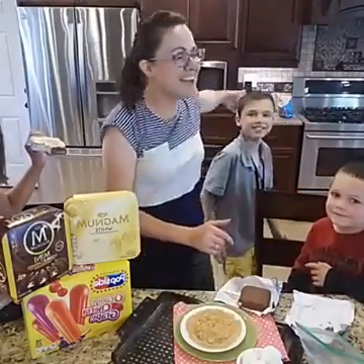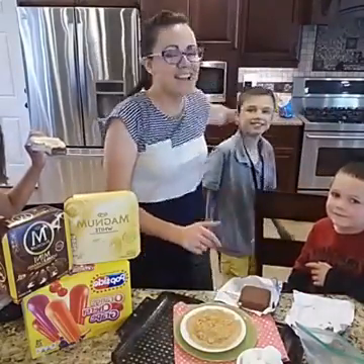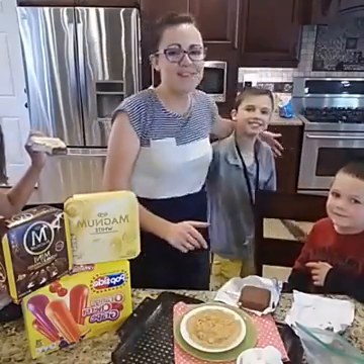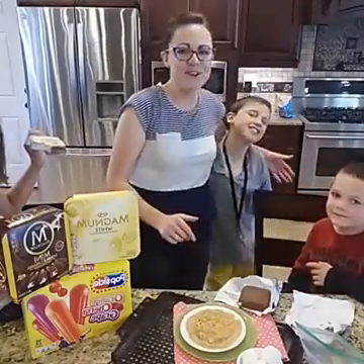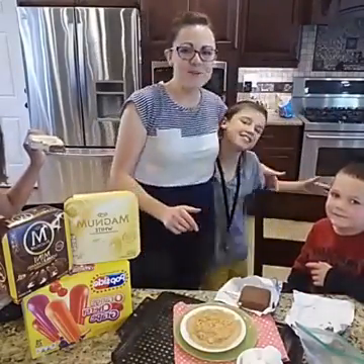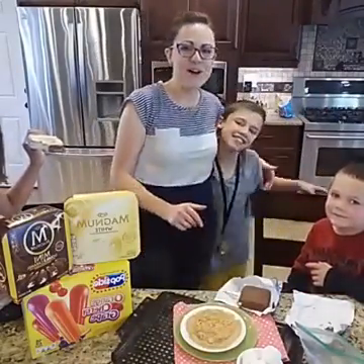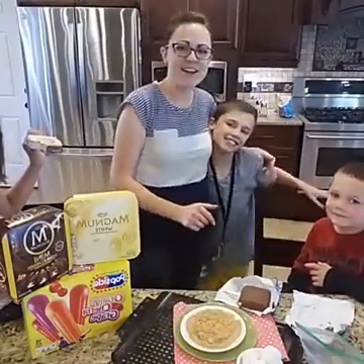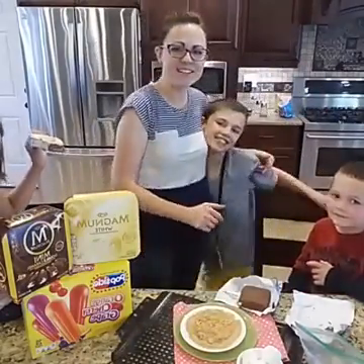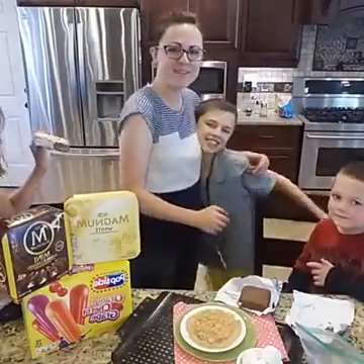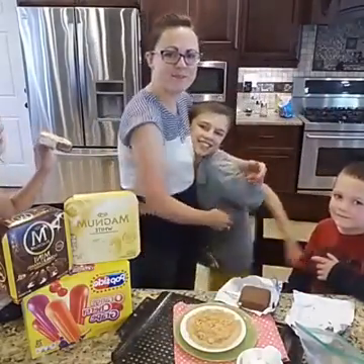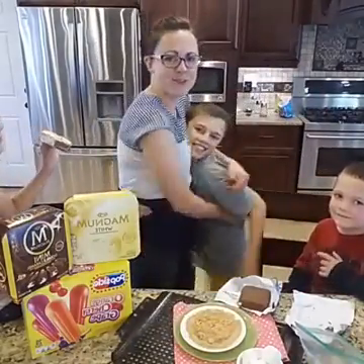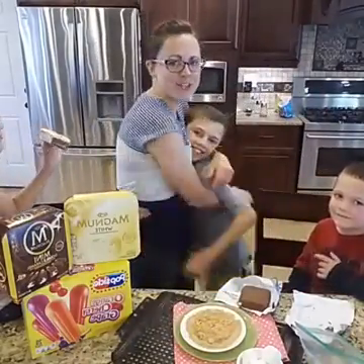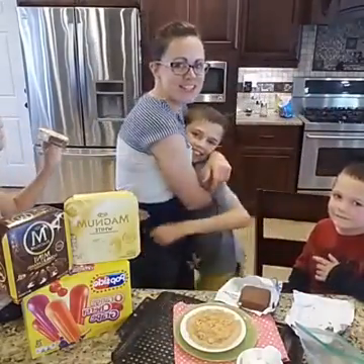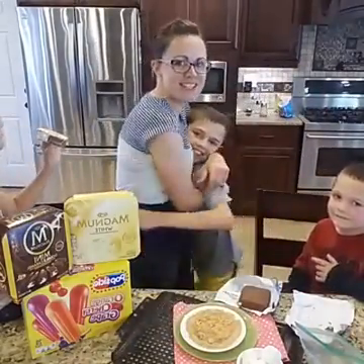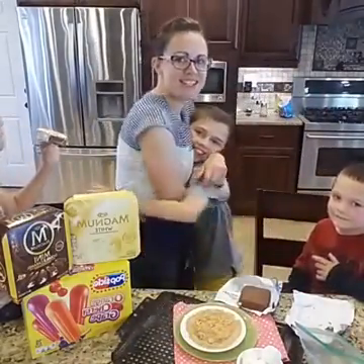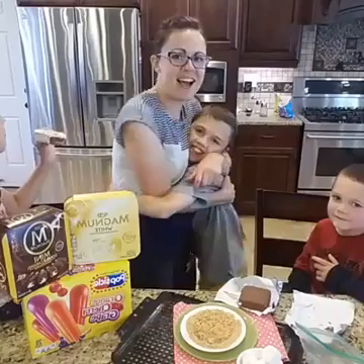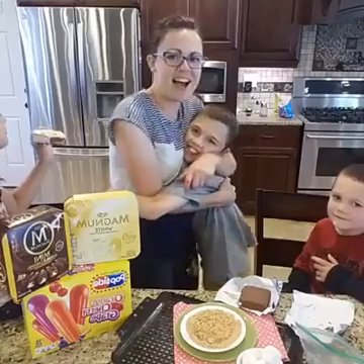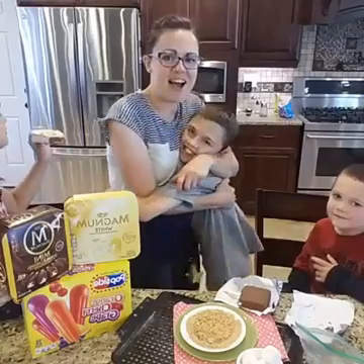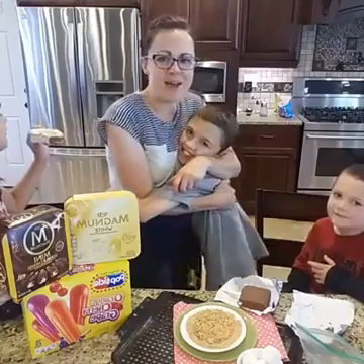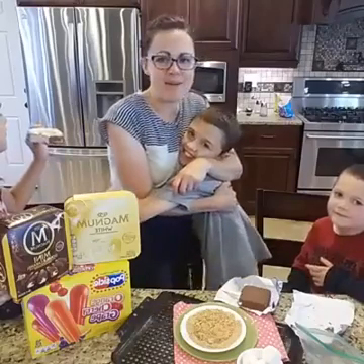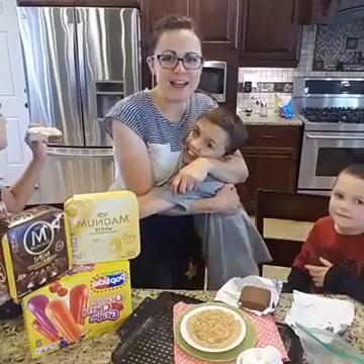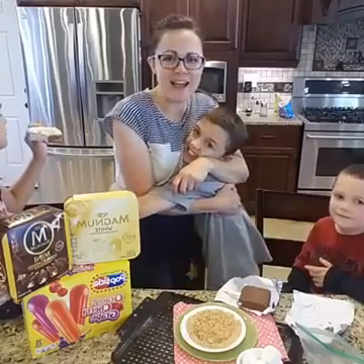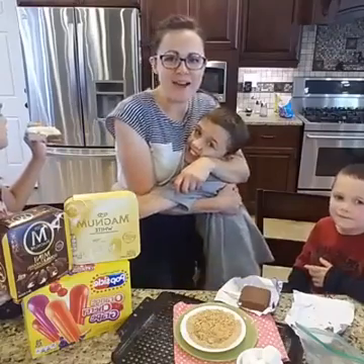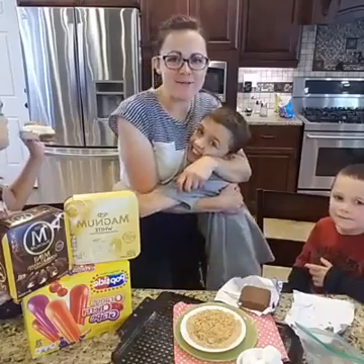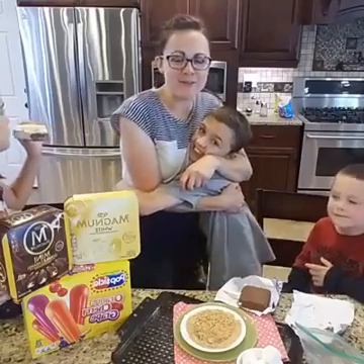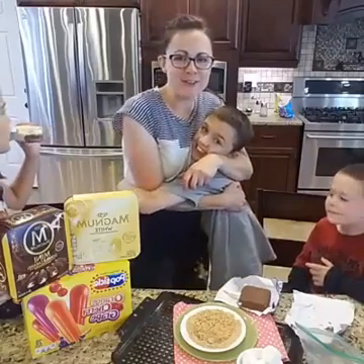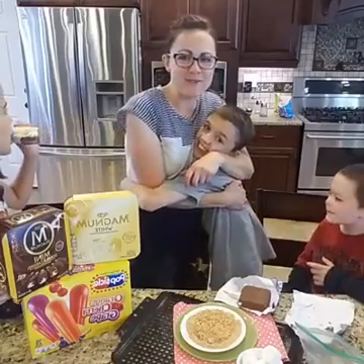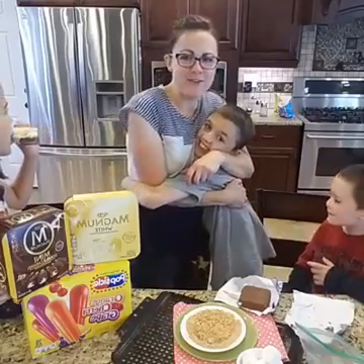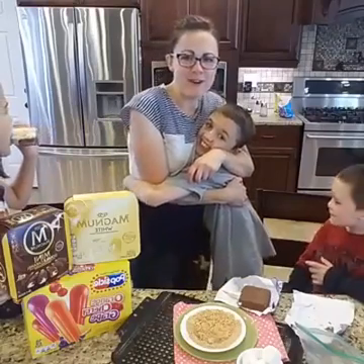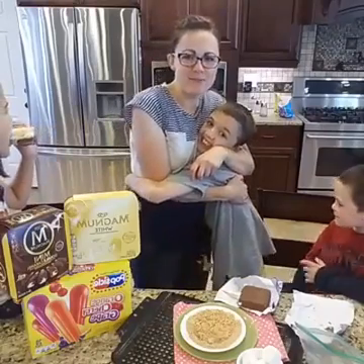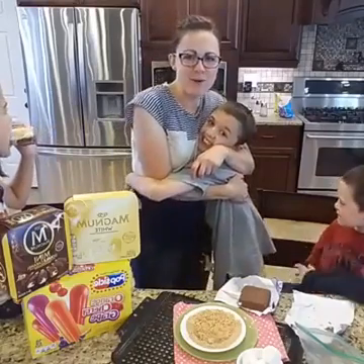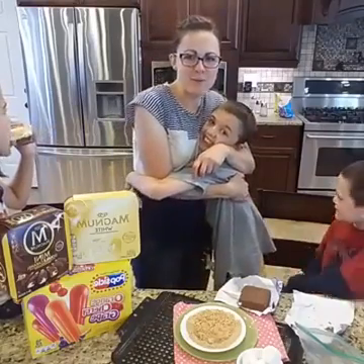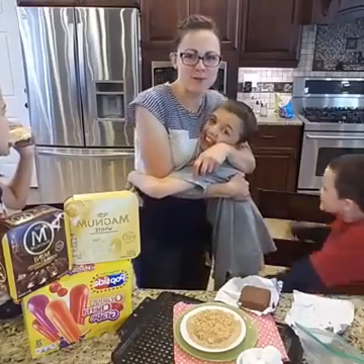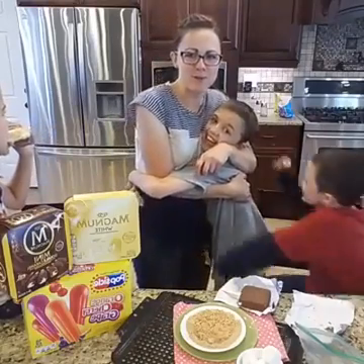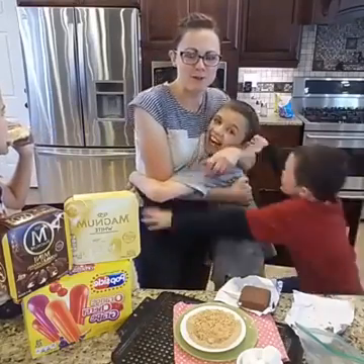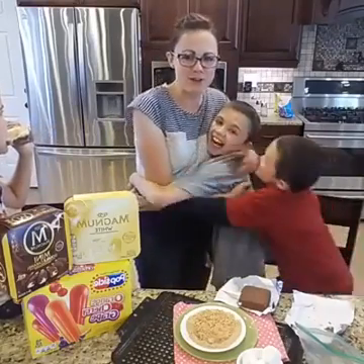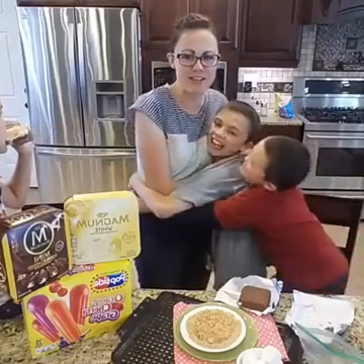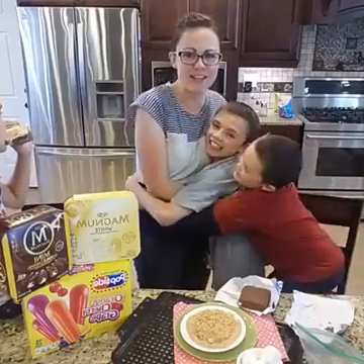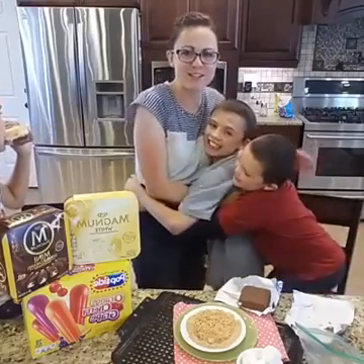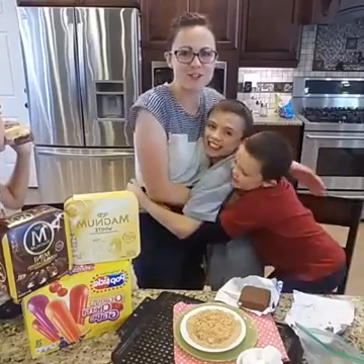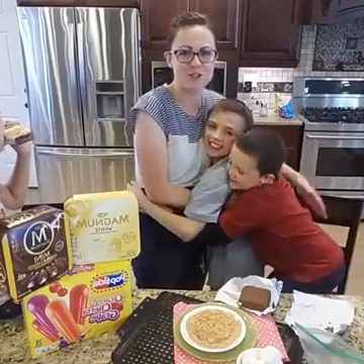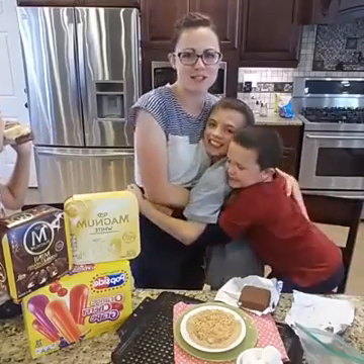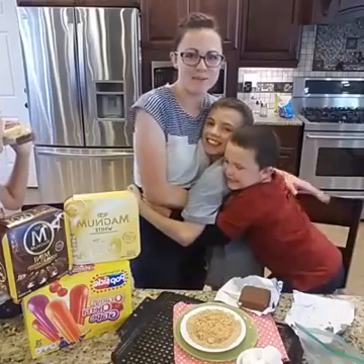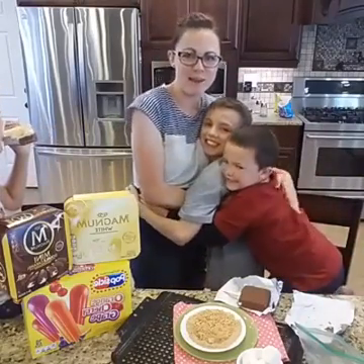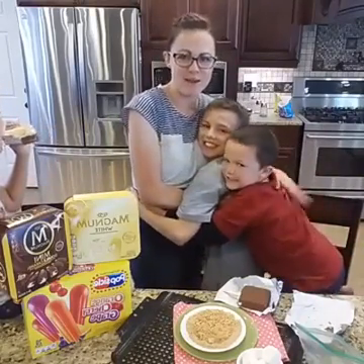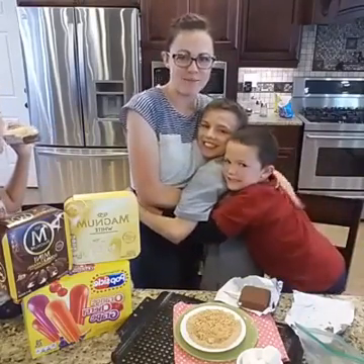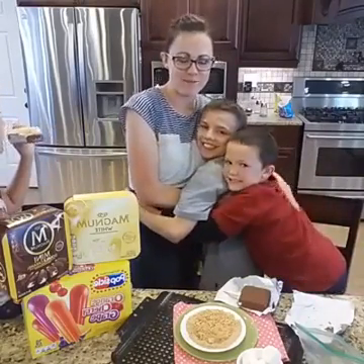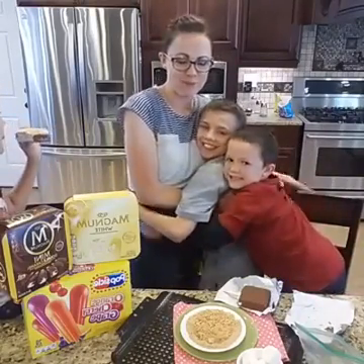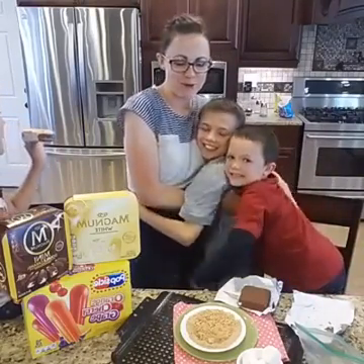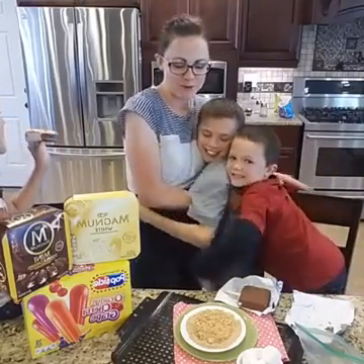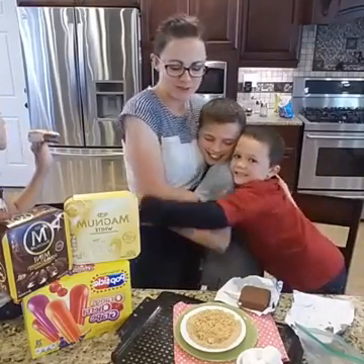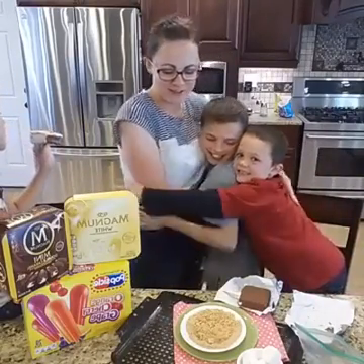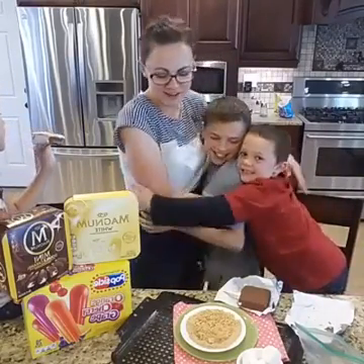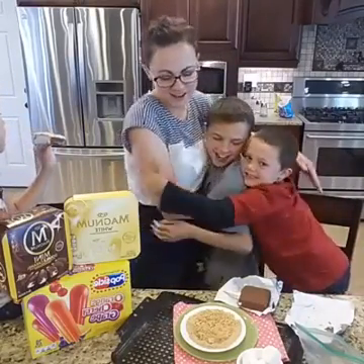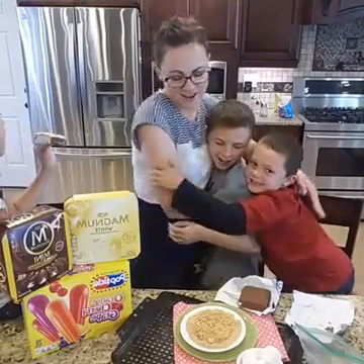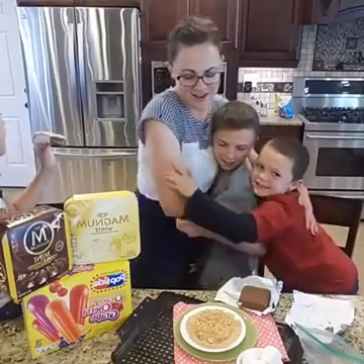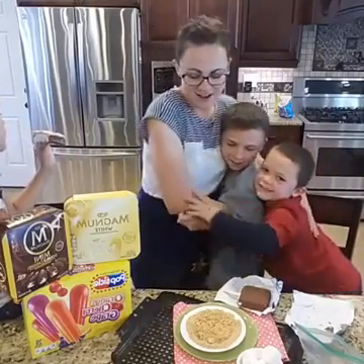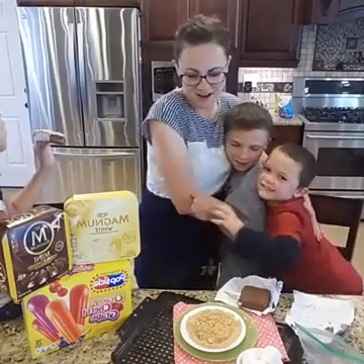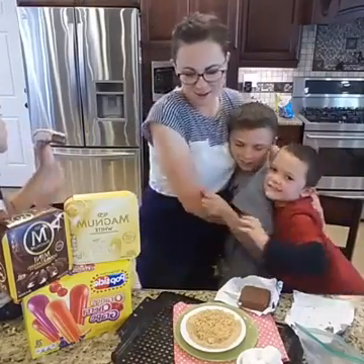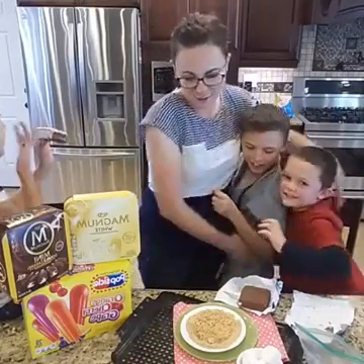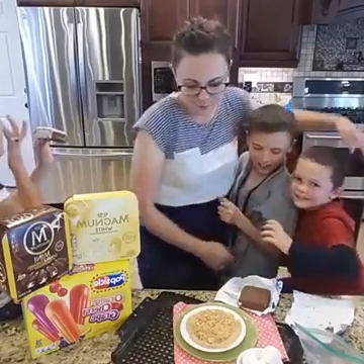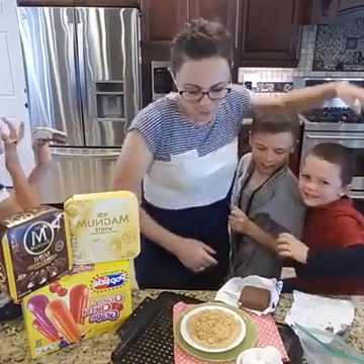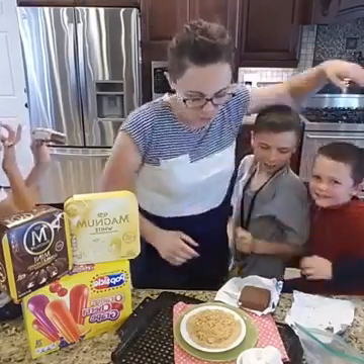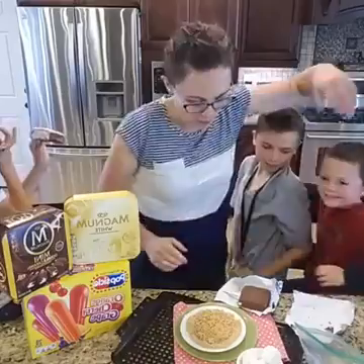If you want to freeze time and have fun moments with your kids, just make them frozen s'mores.